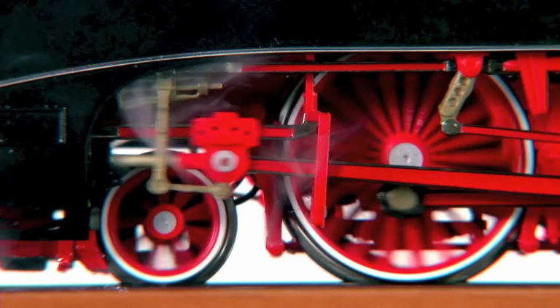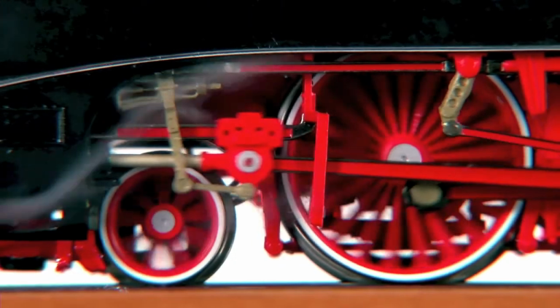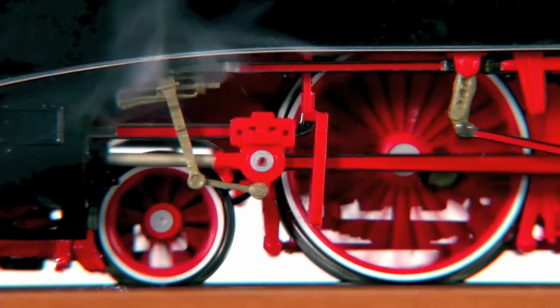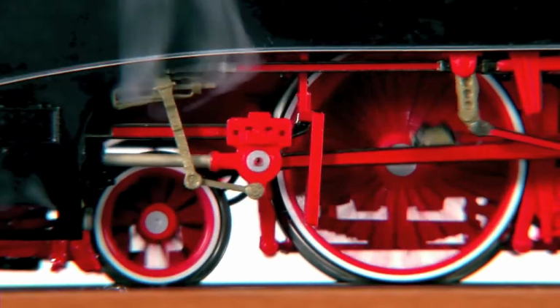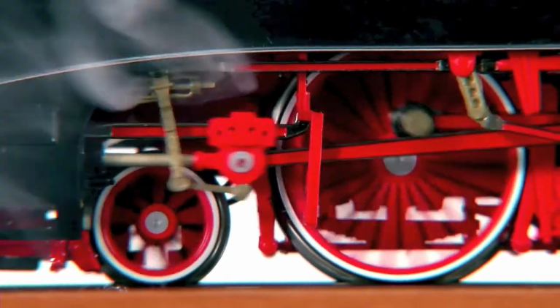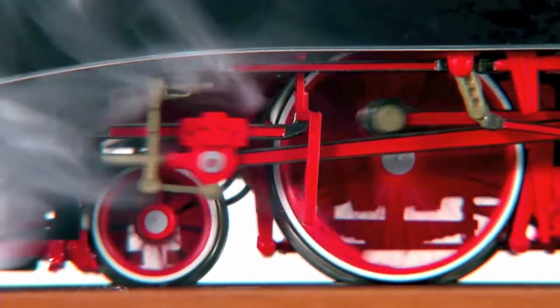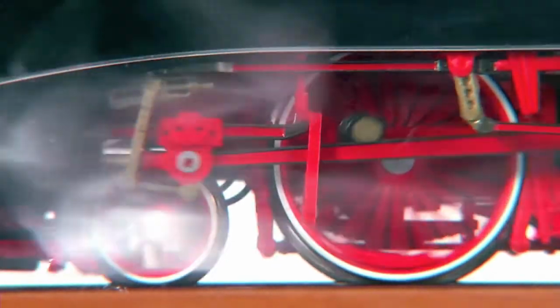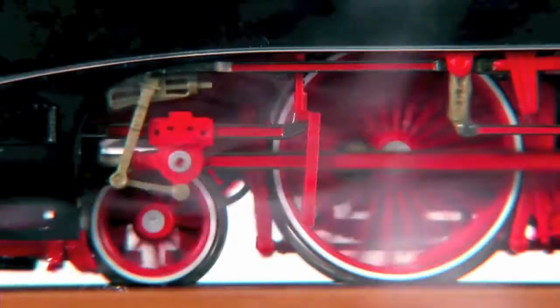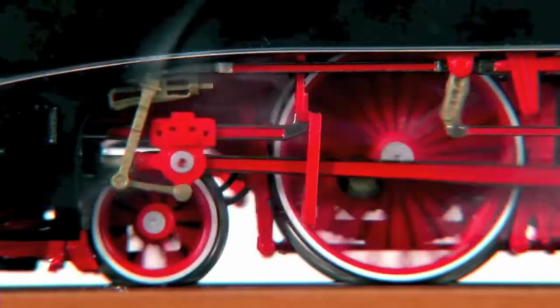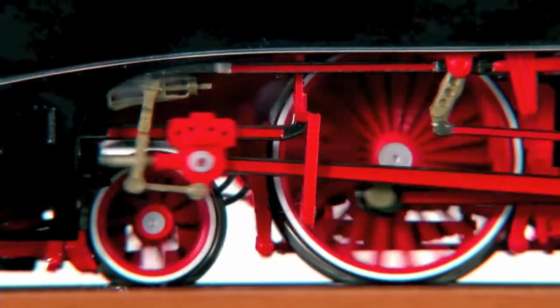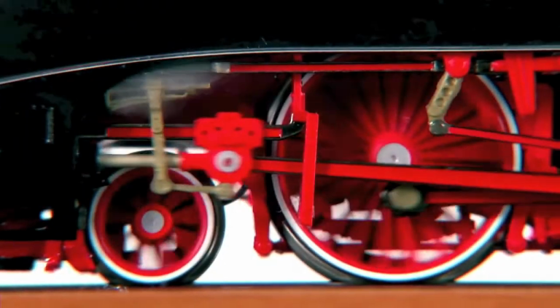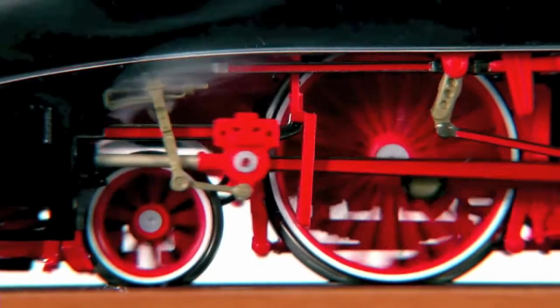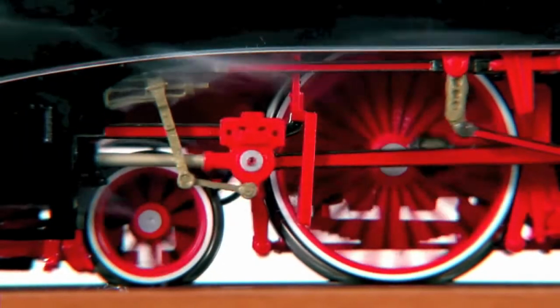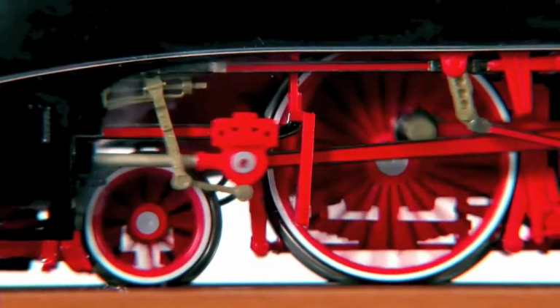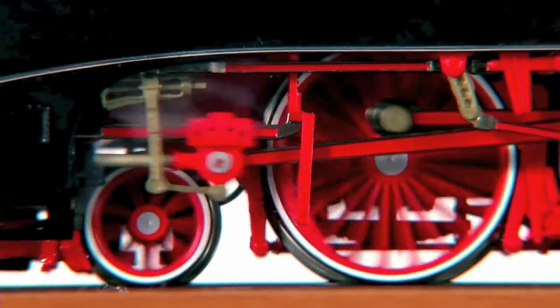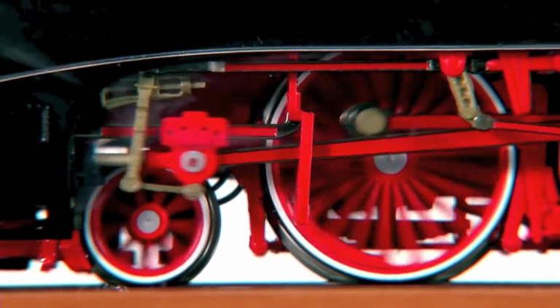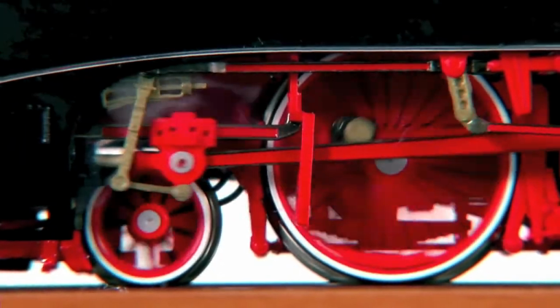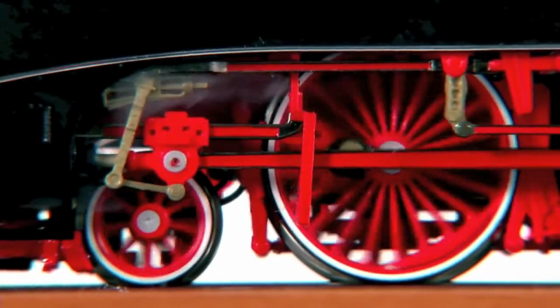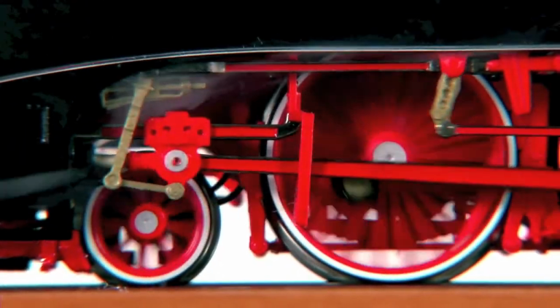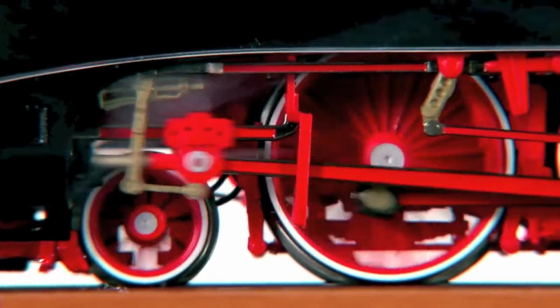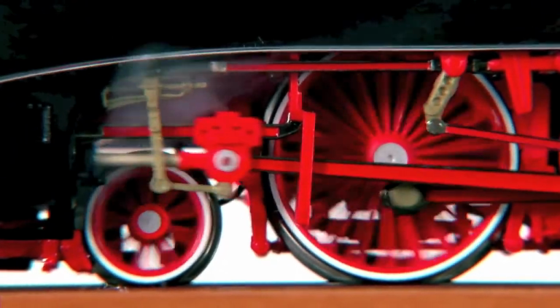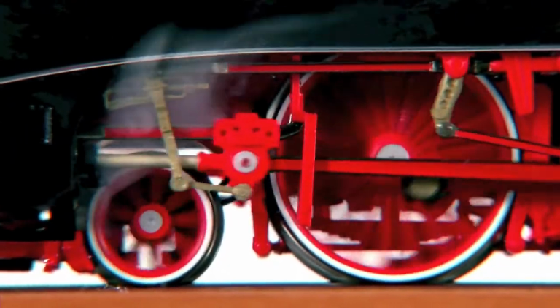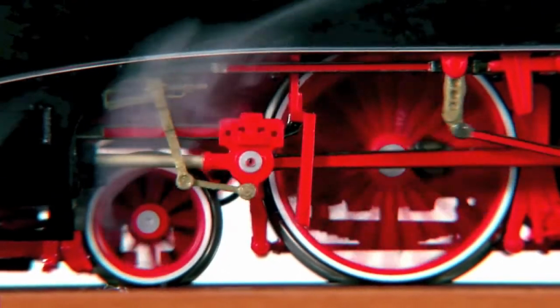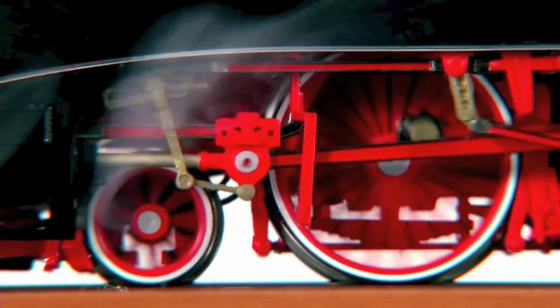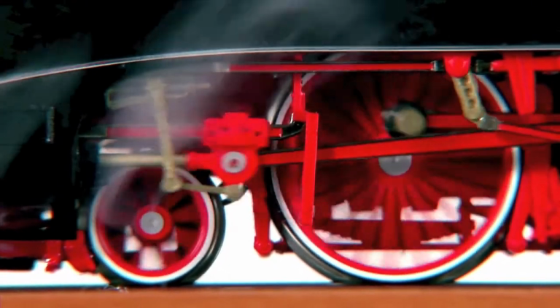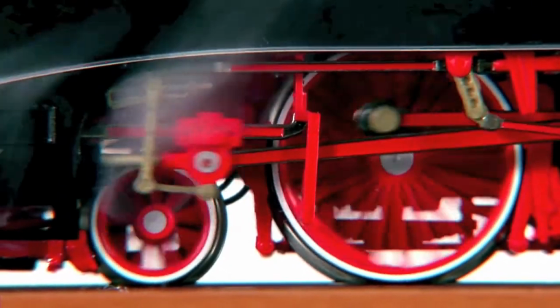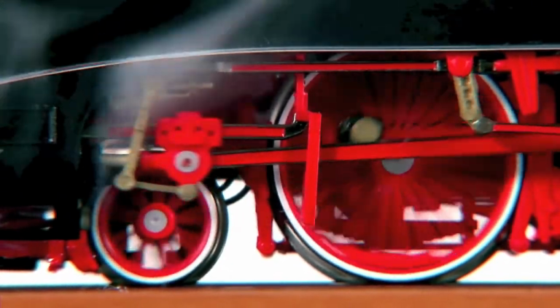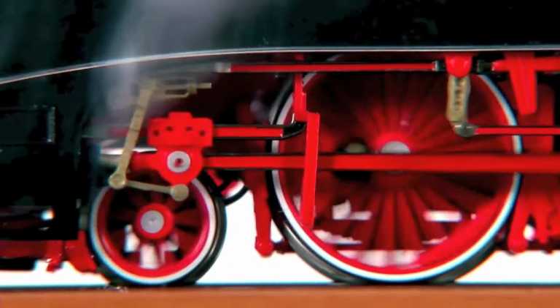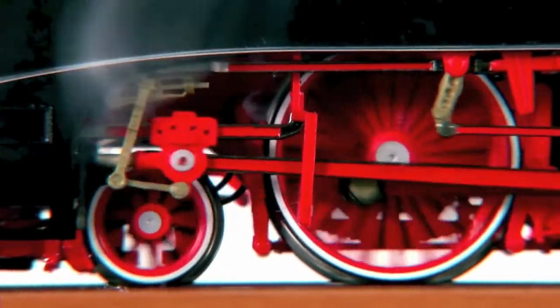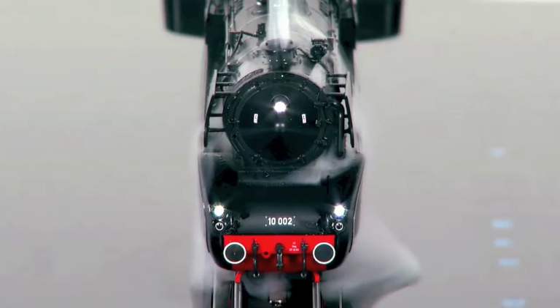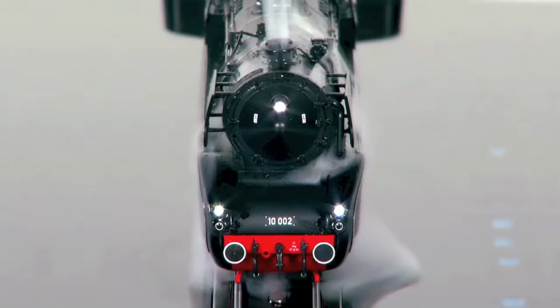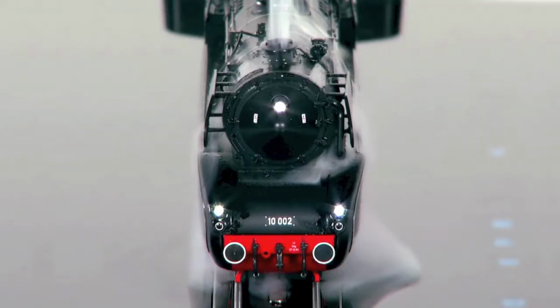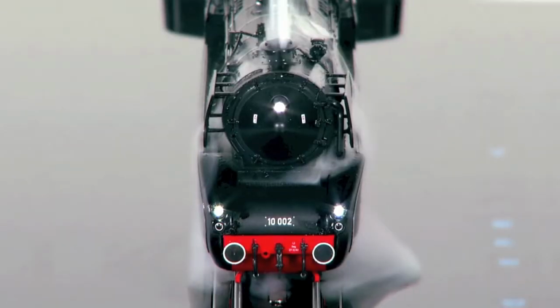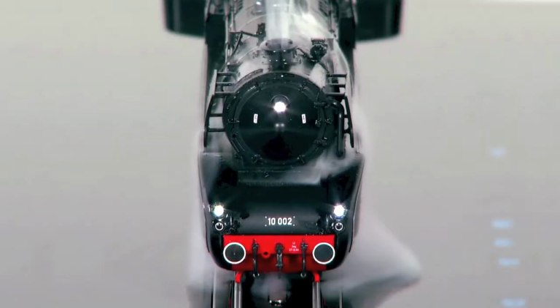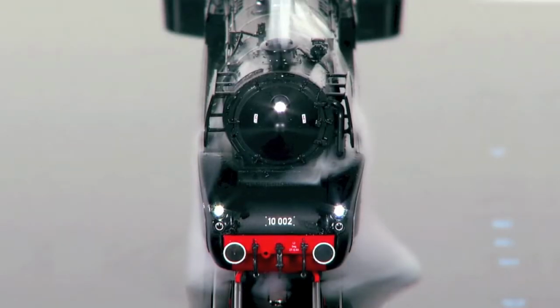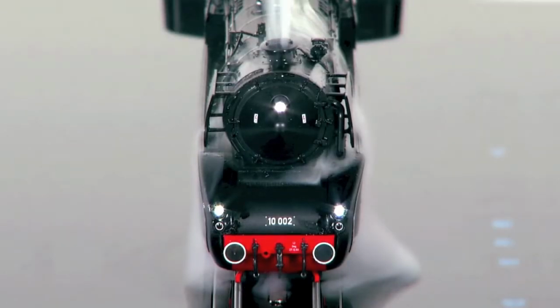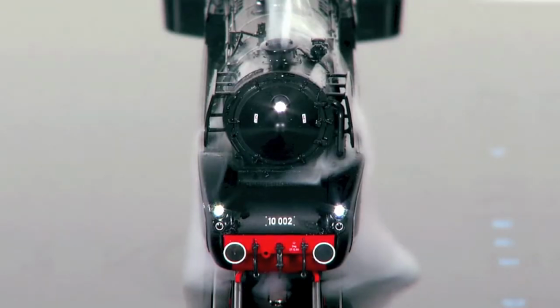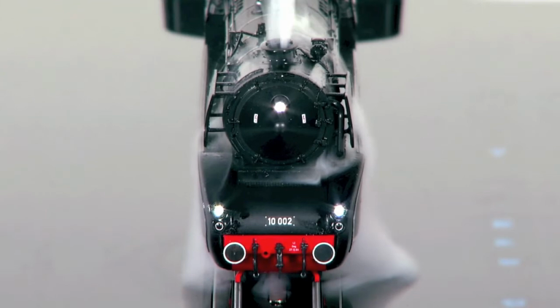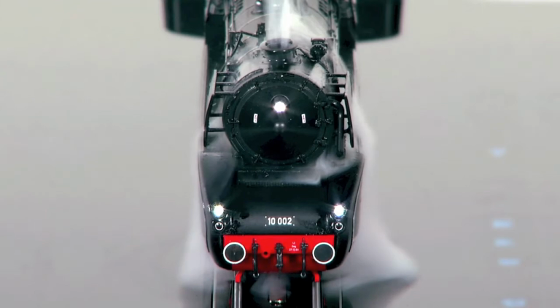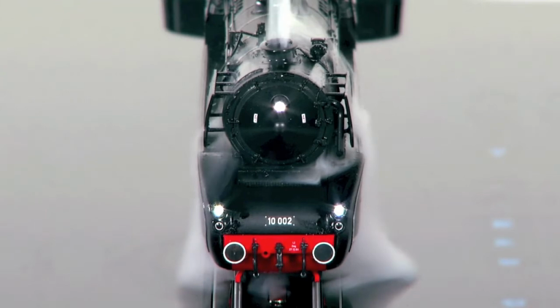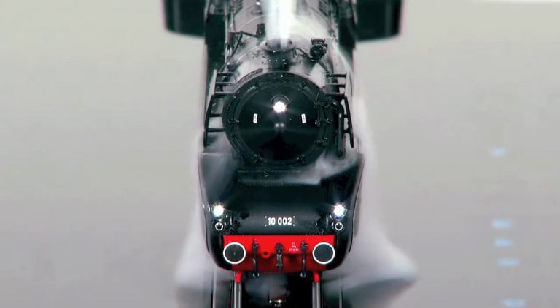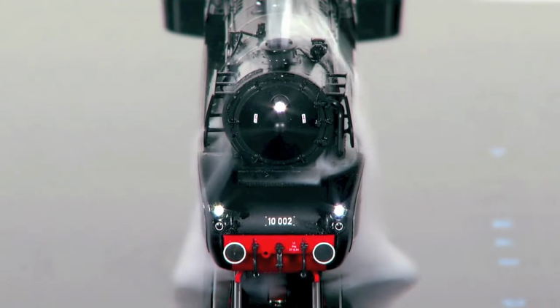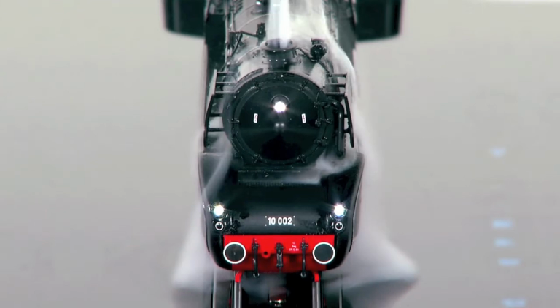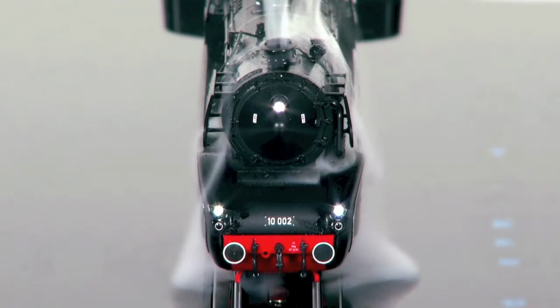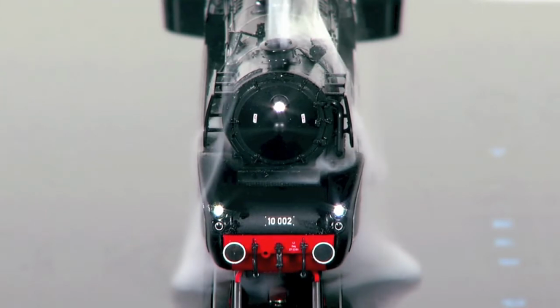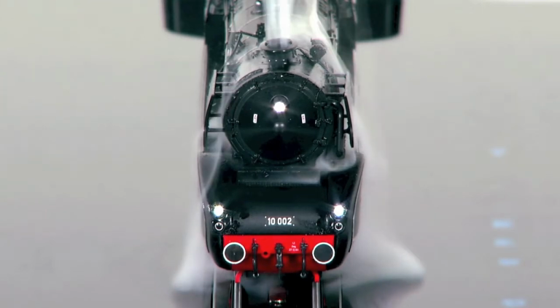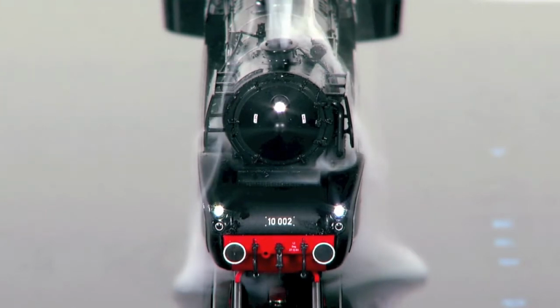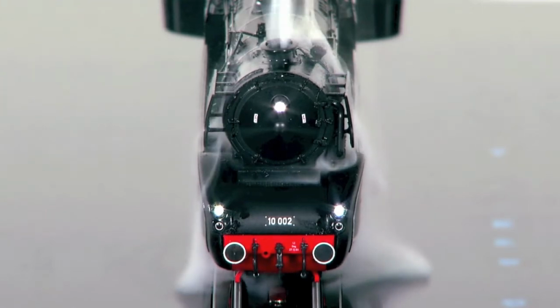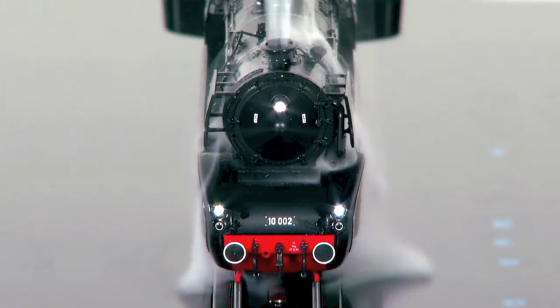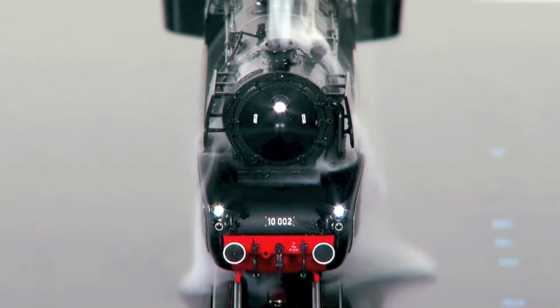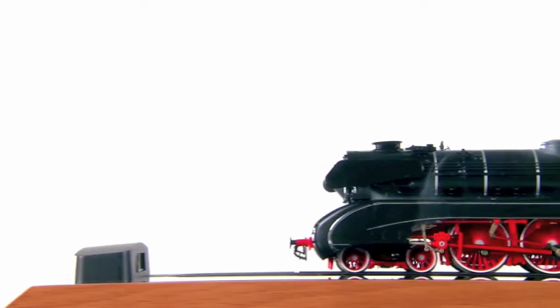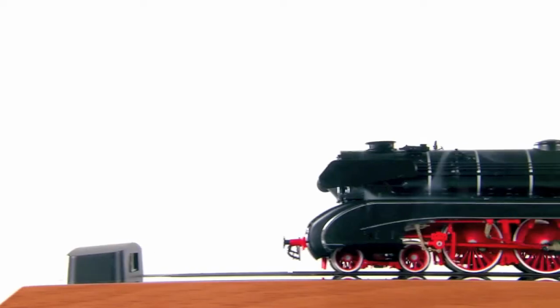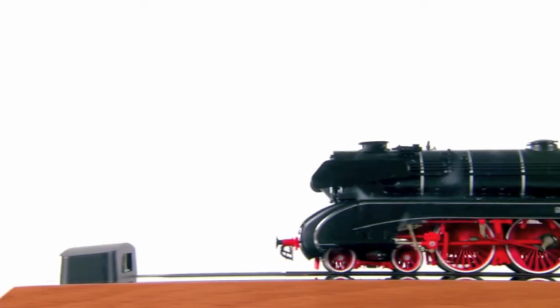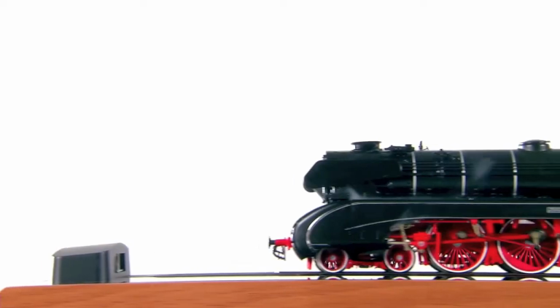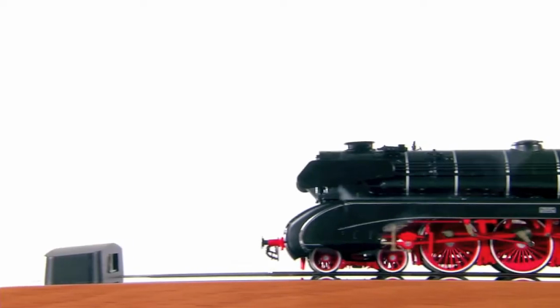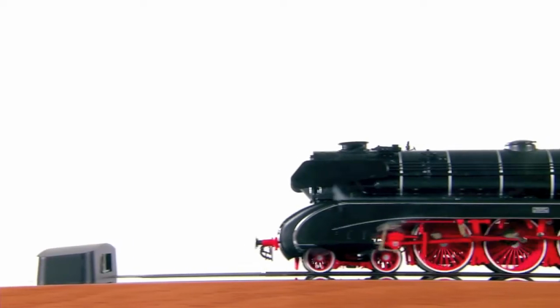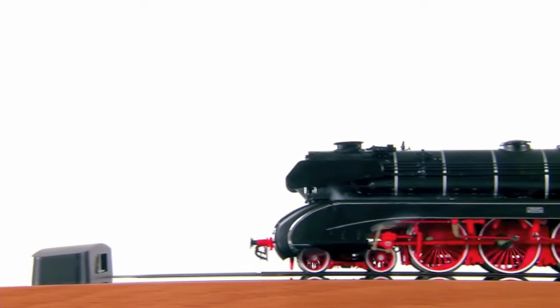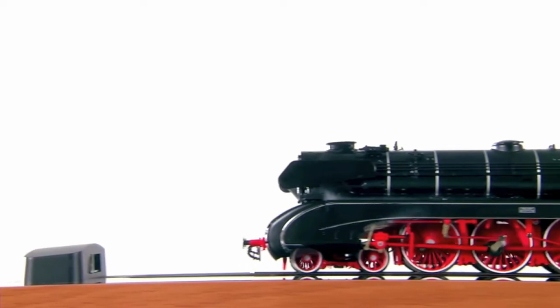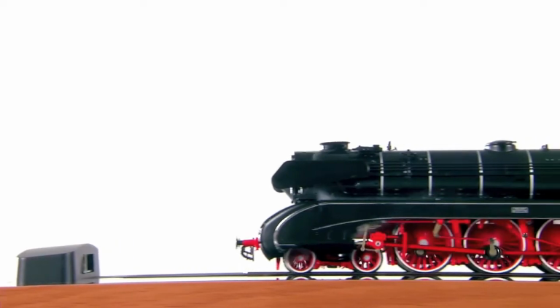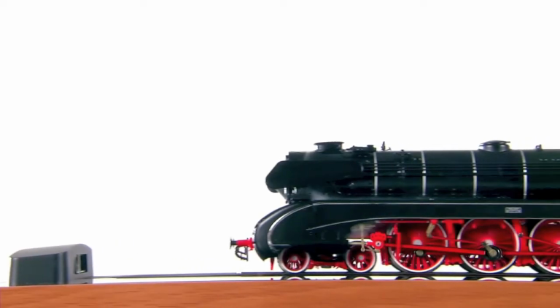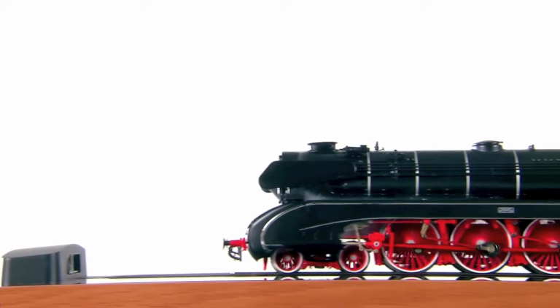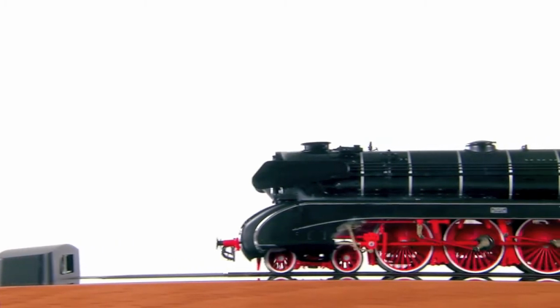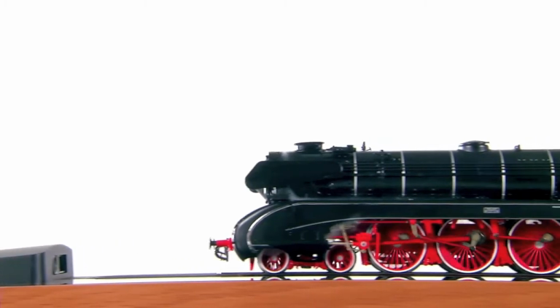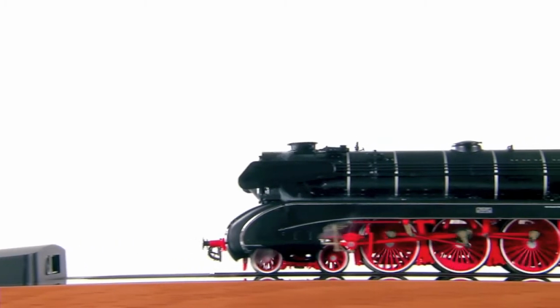Sound, acceleration, braking, light or signals — SmartRail is a special highlight.